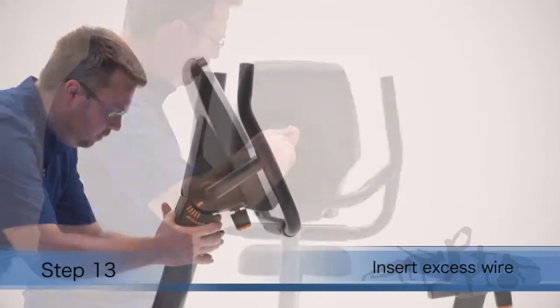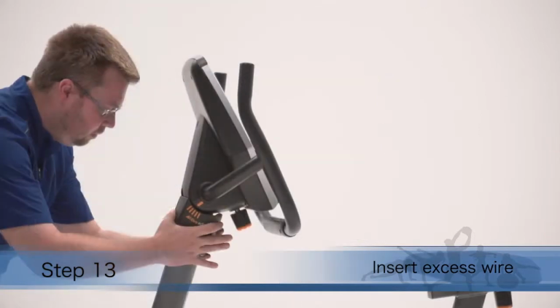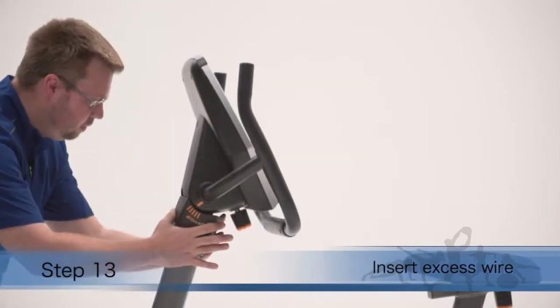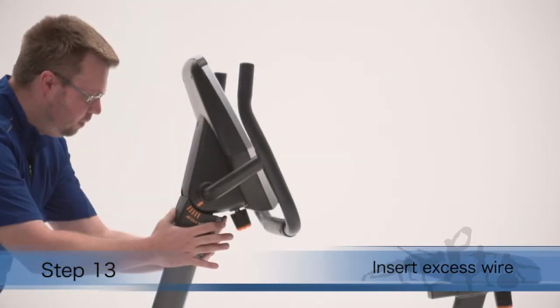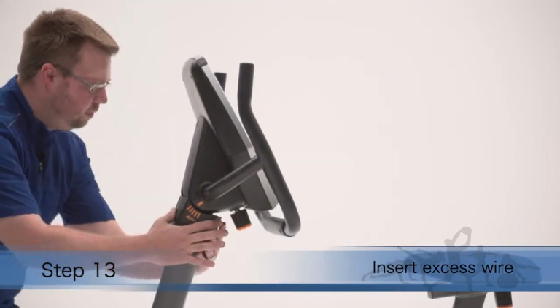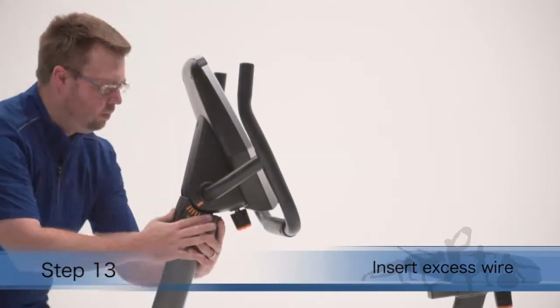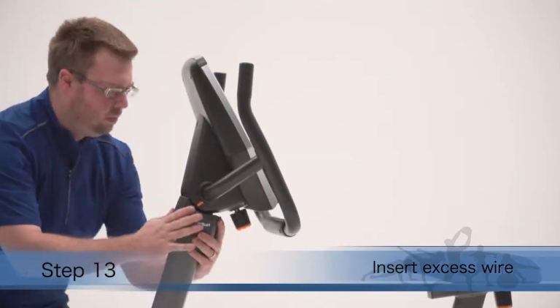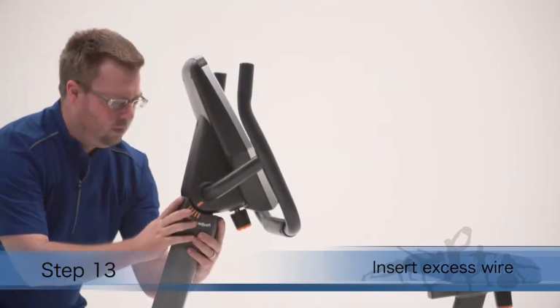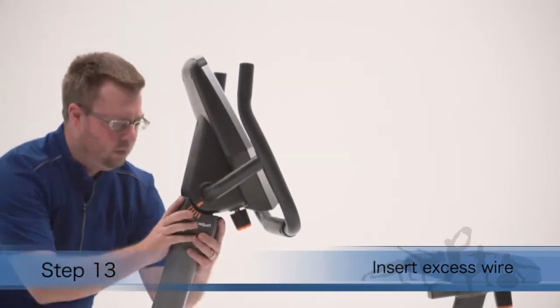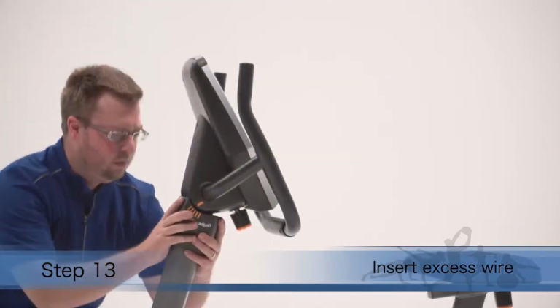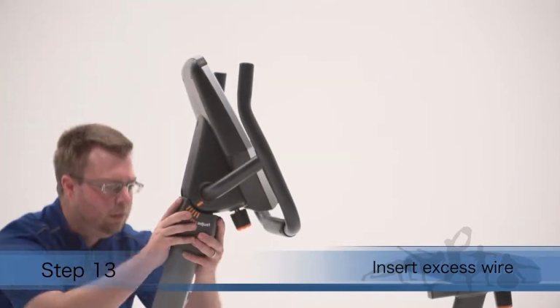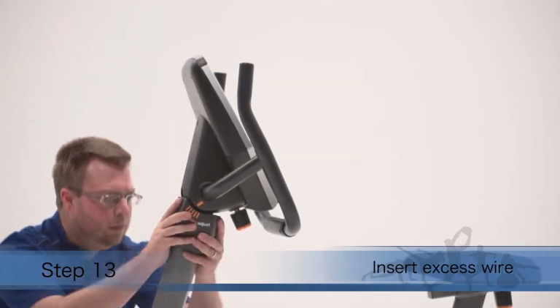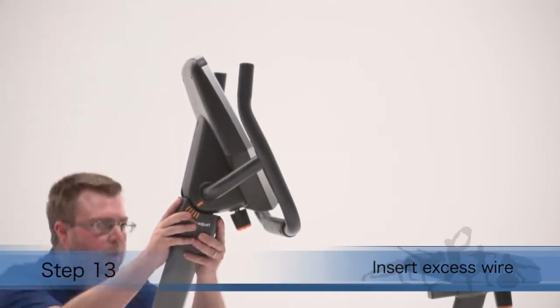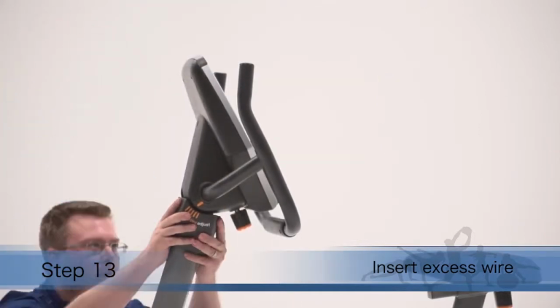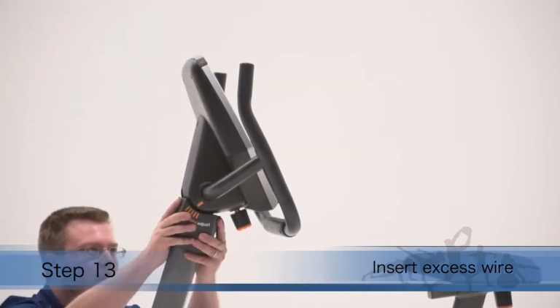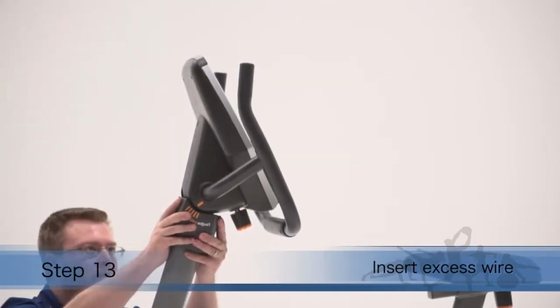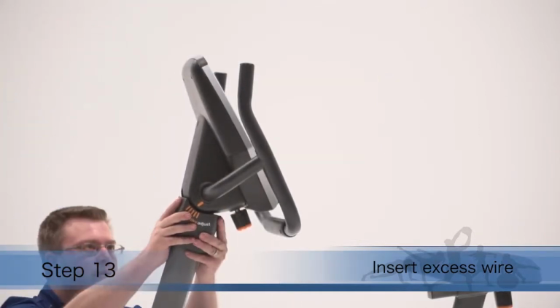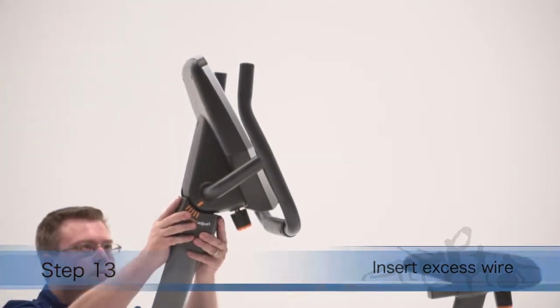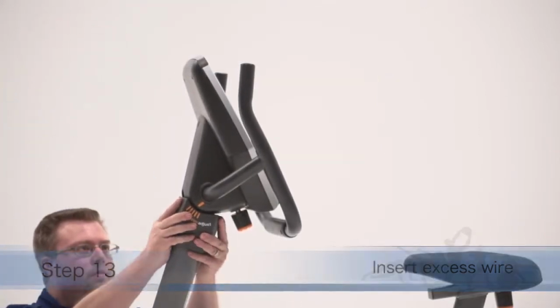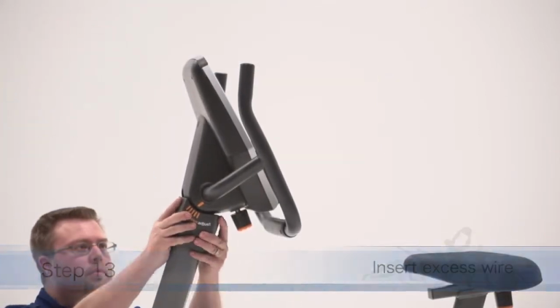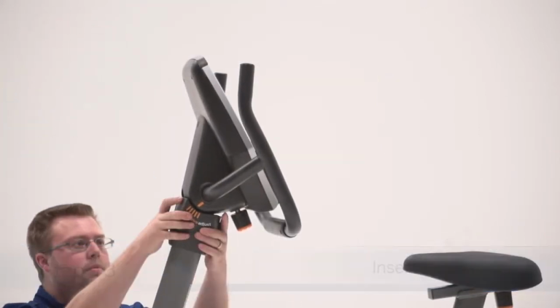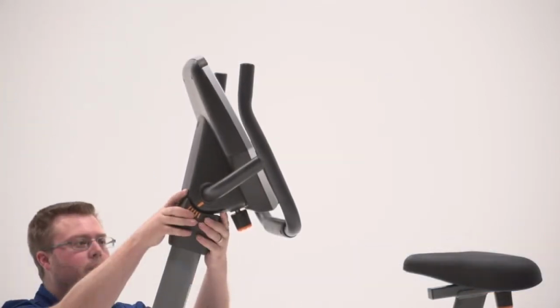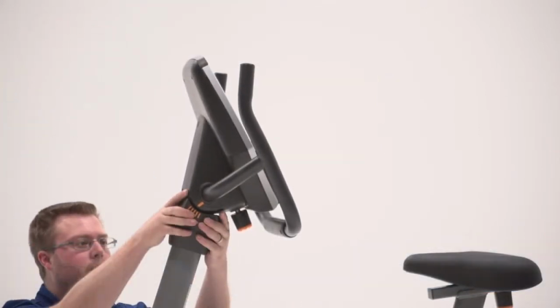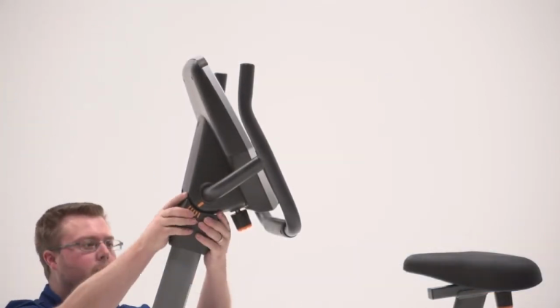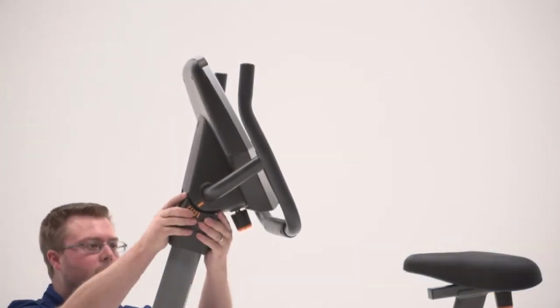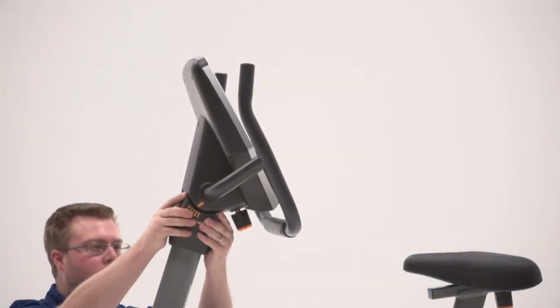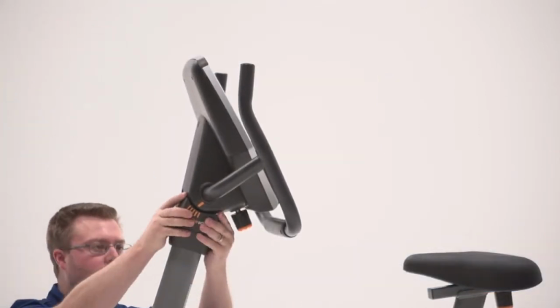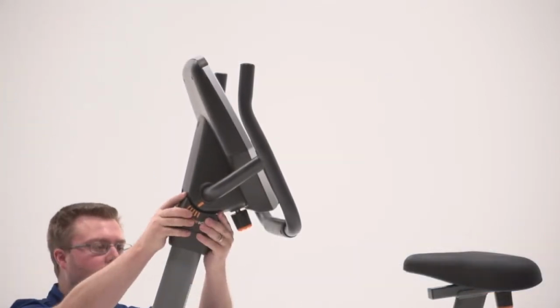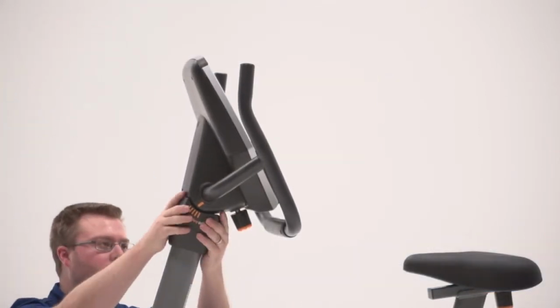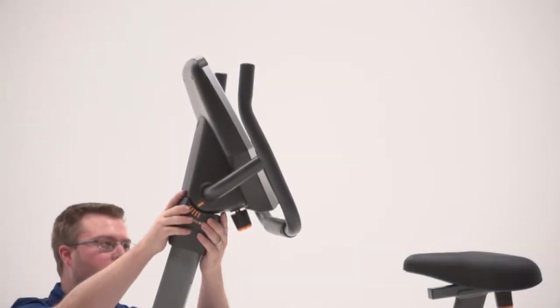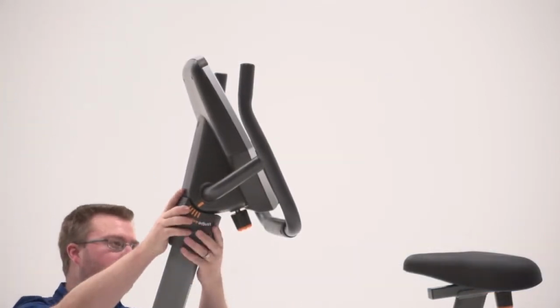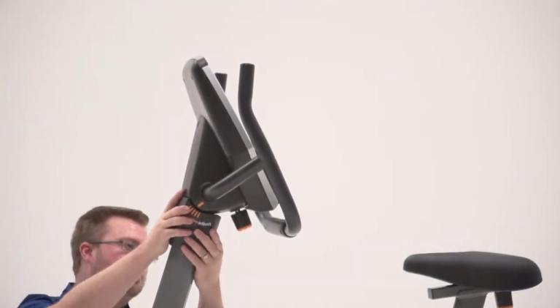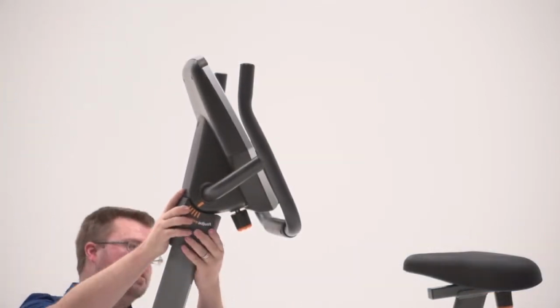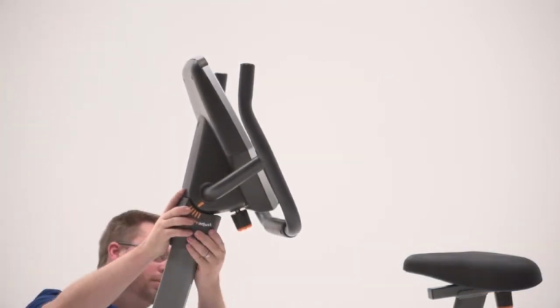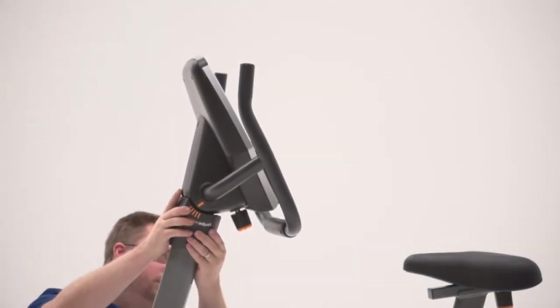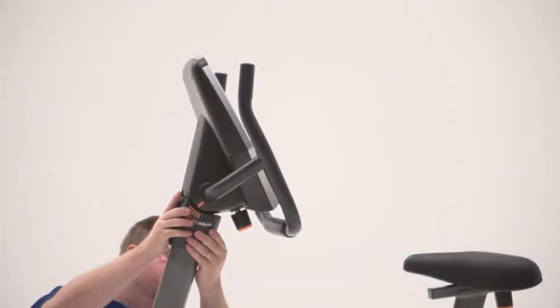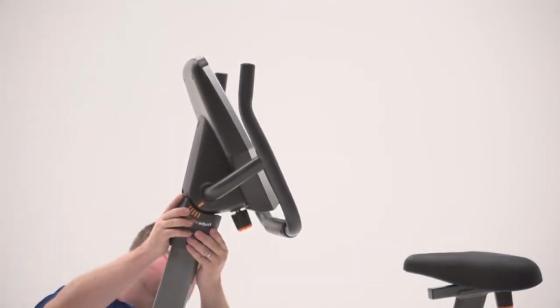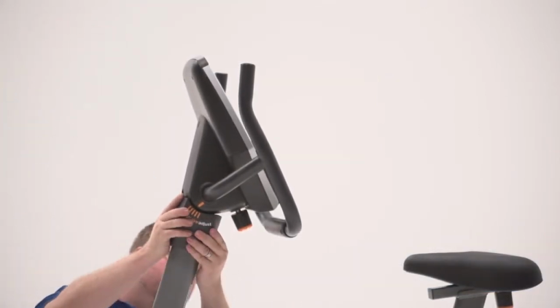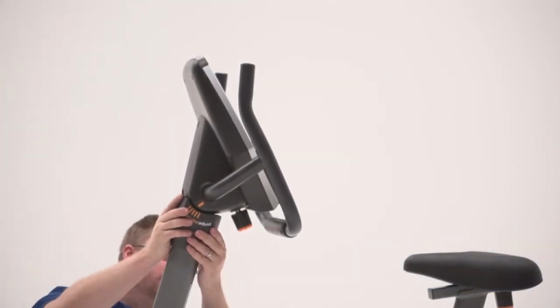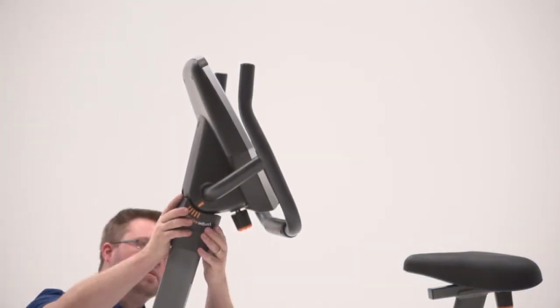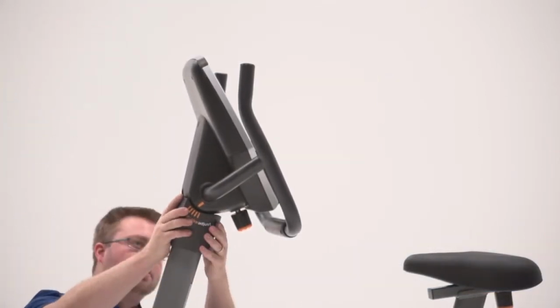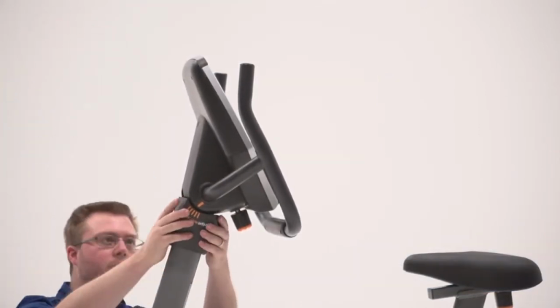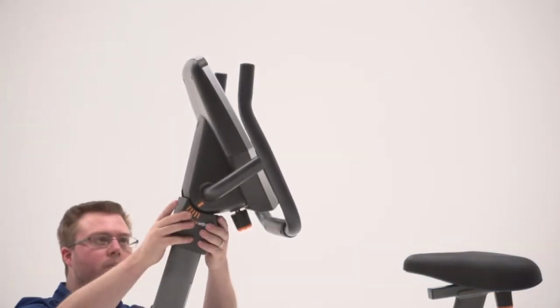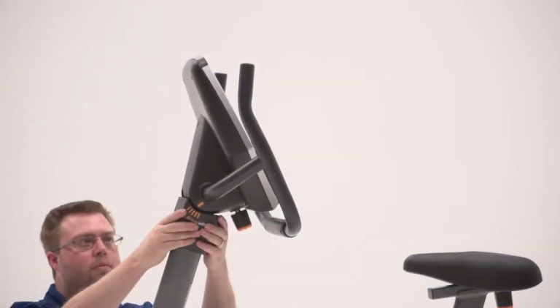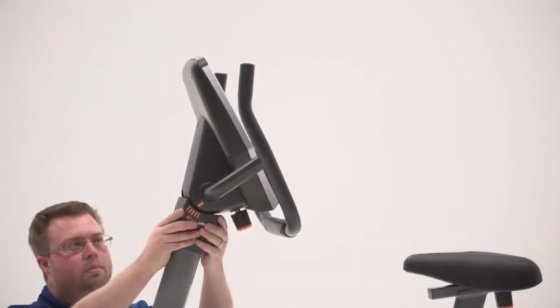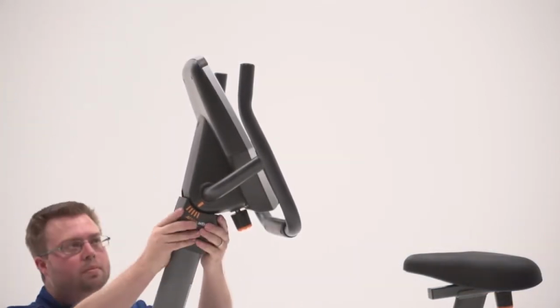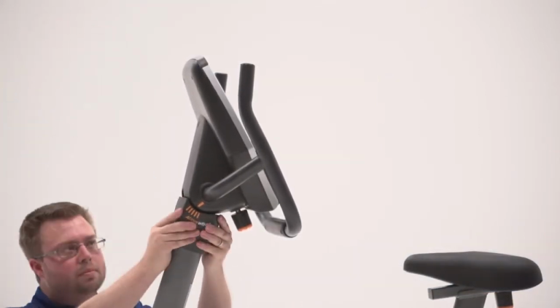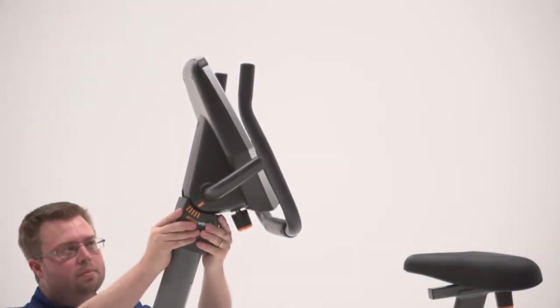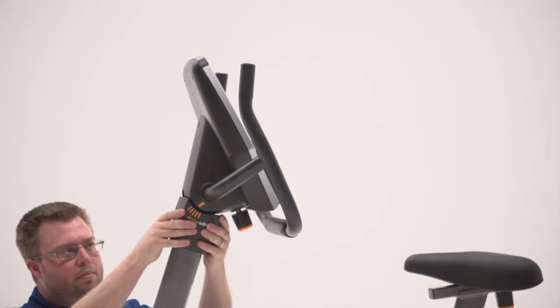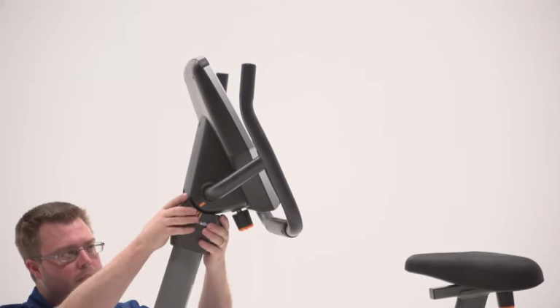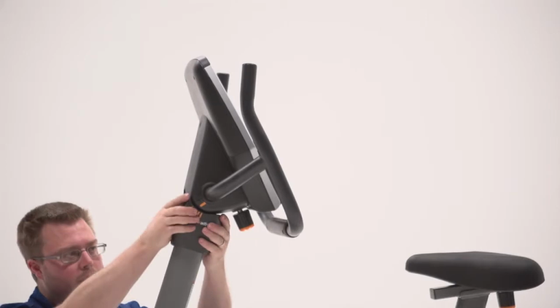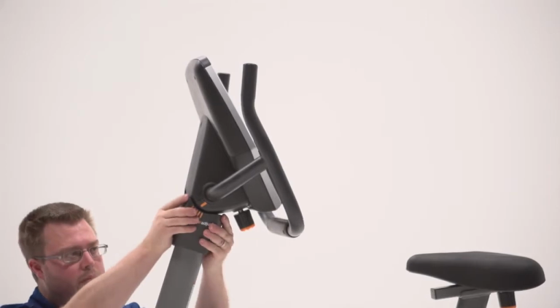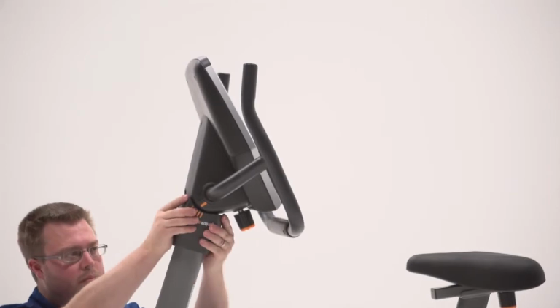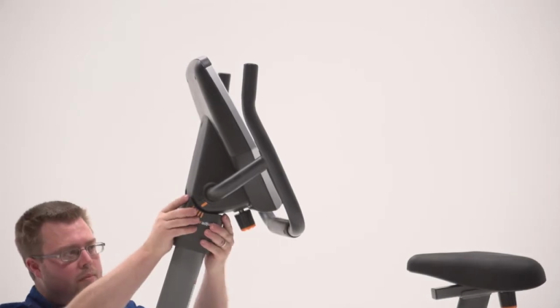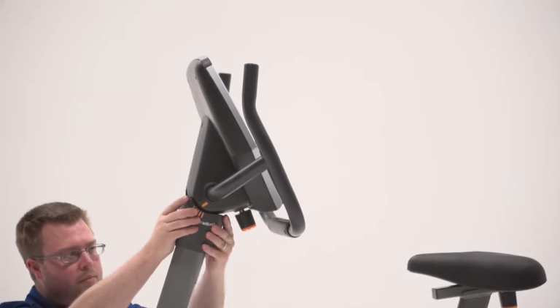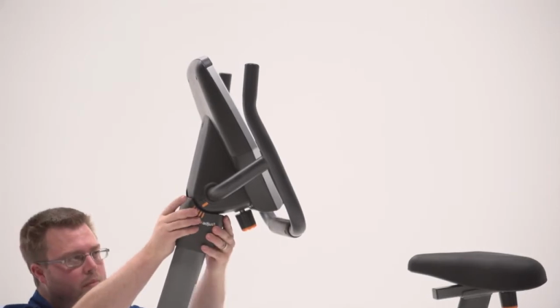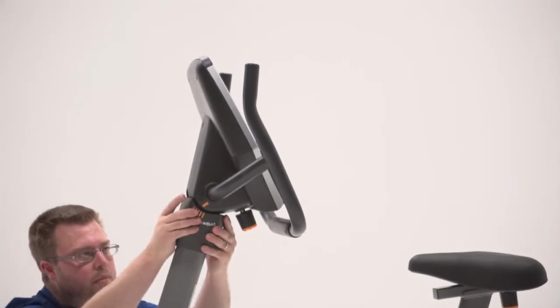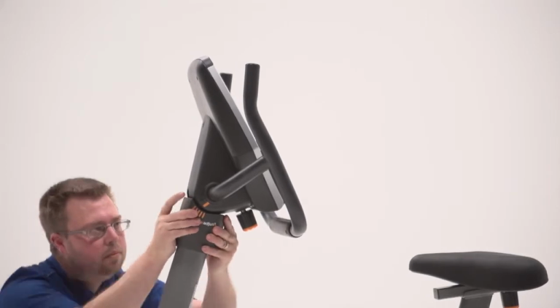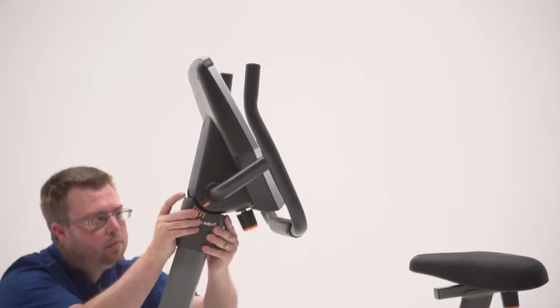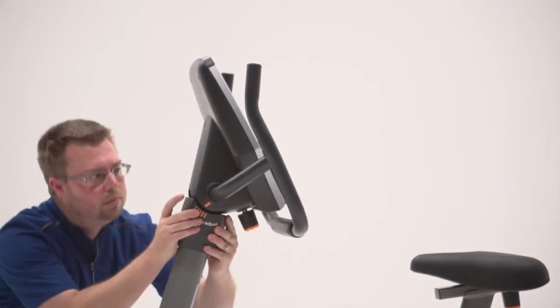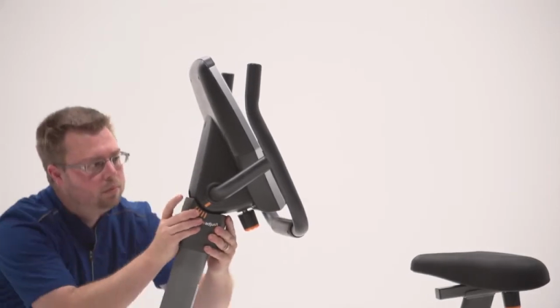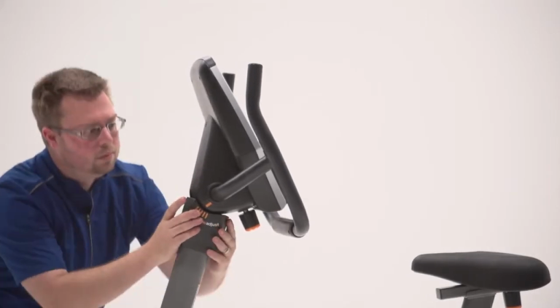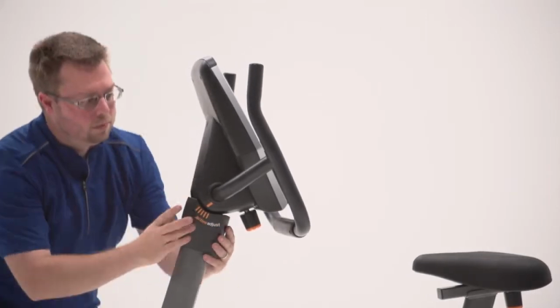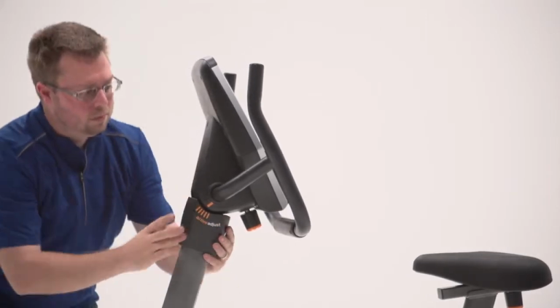Step 13. Connect the wire on the receiver to the wire in the upright. Insert the excess wire into the upright.